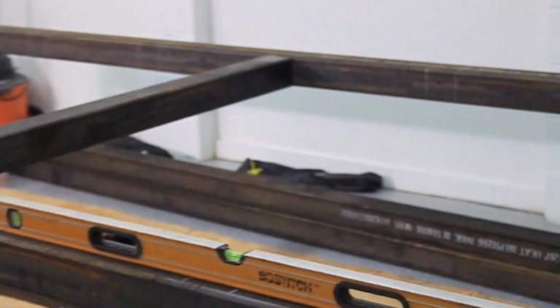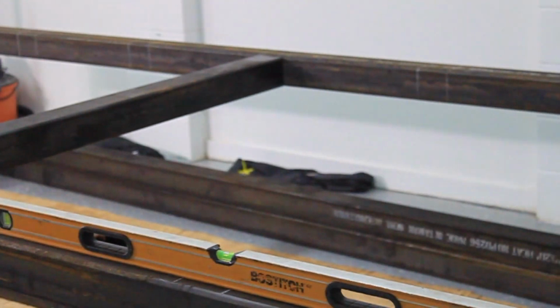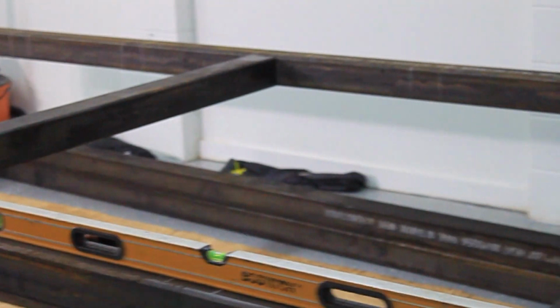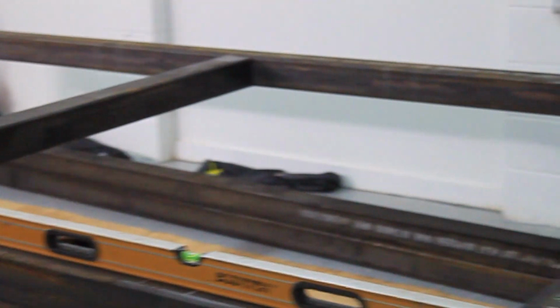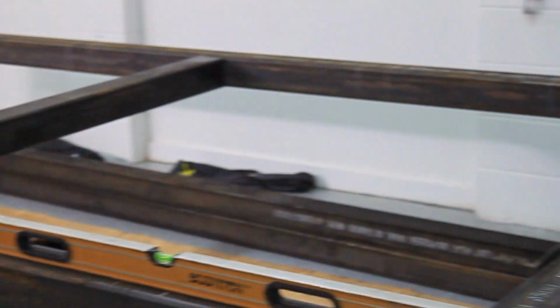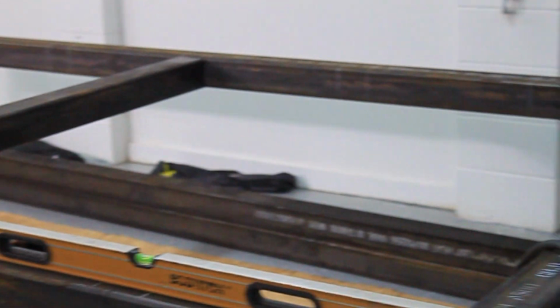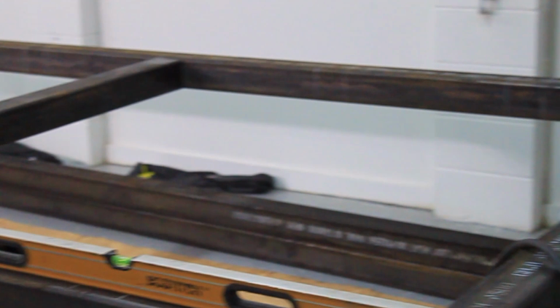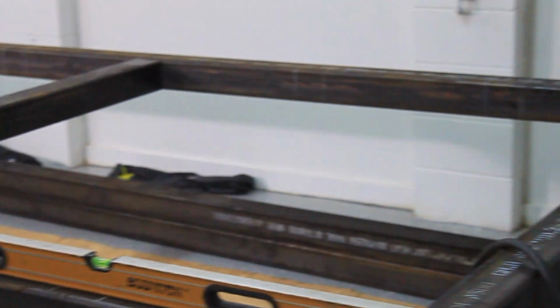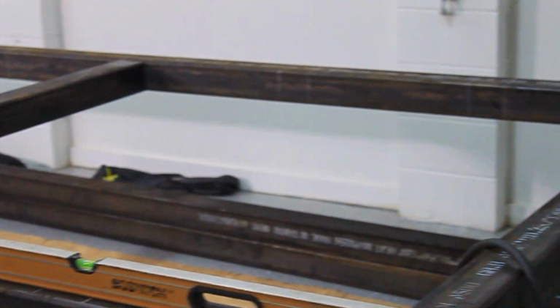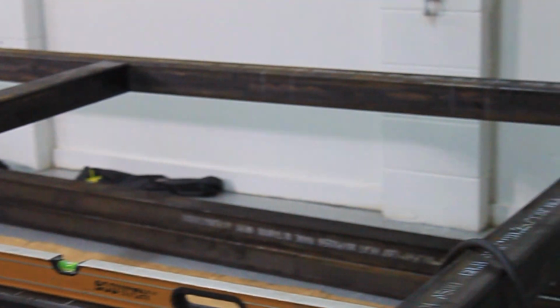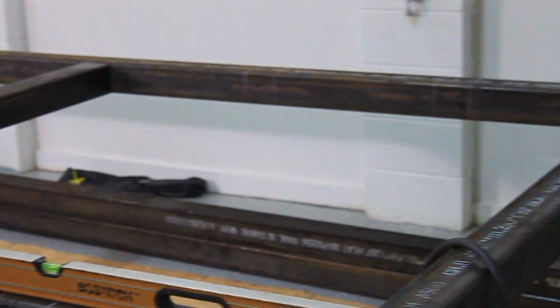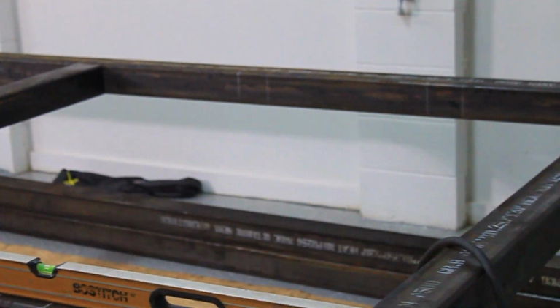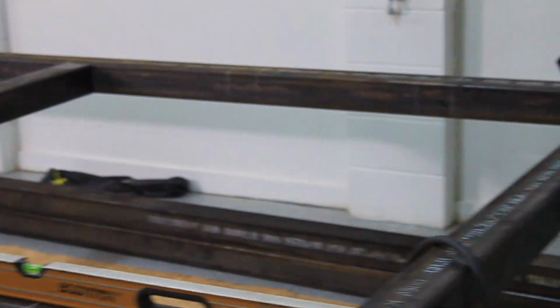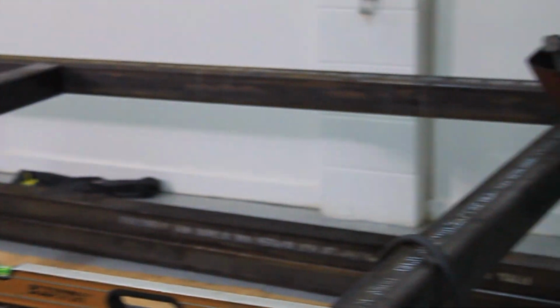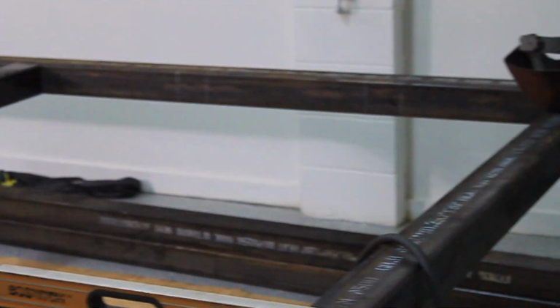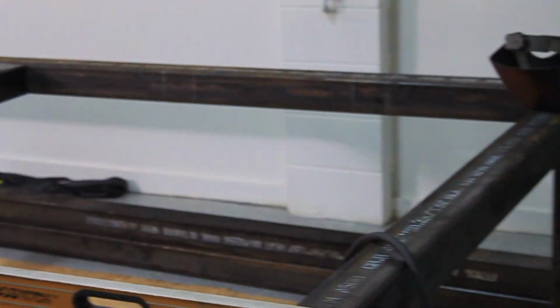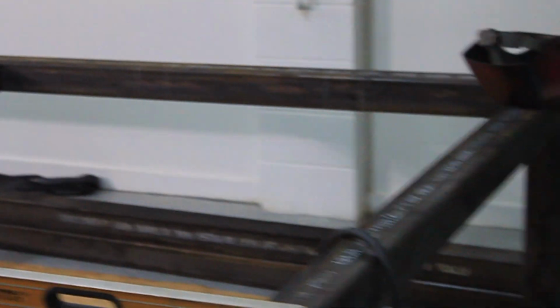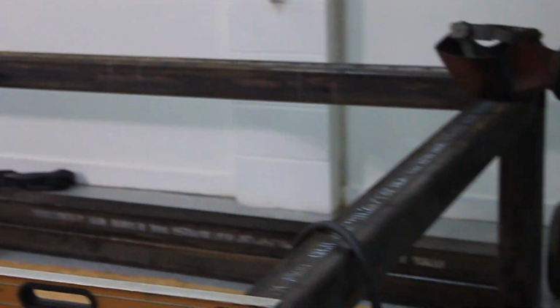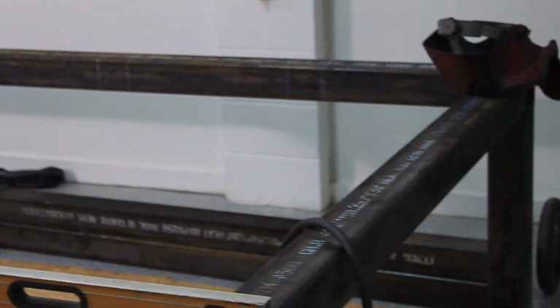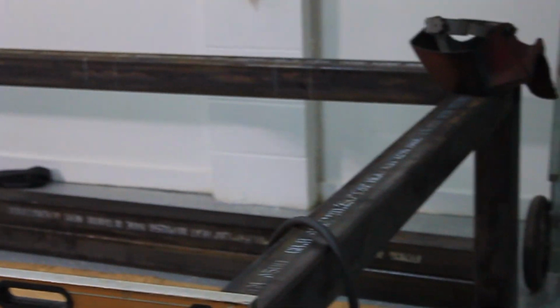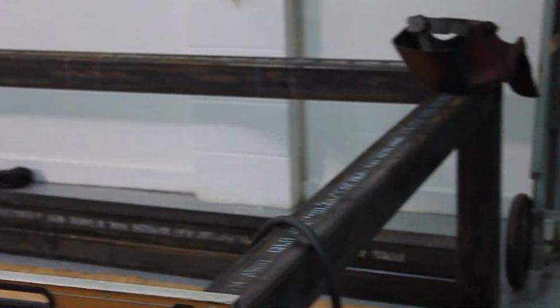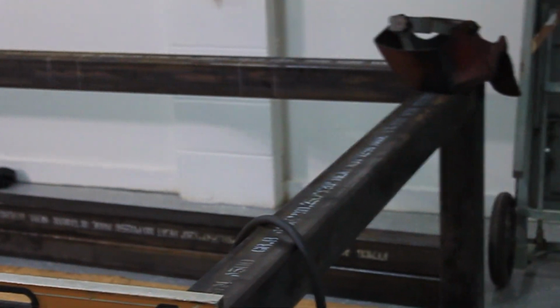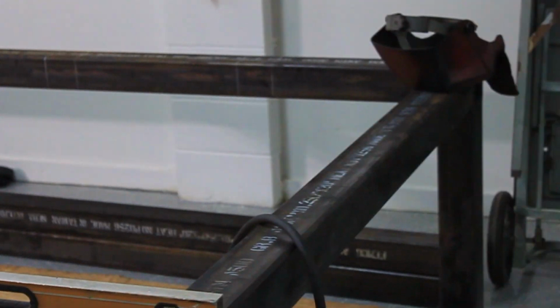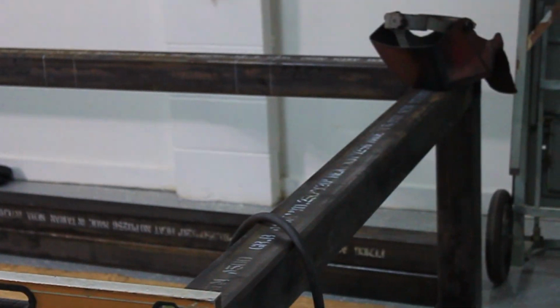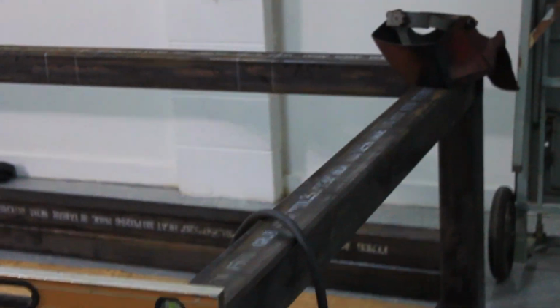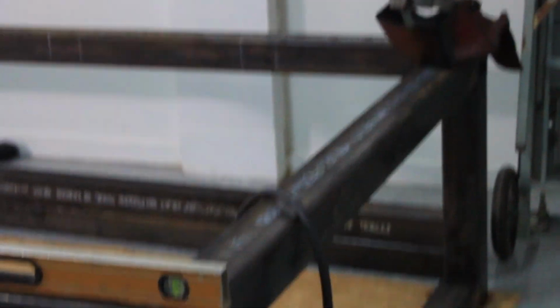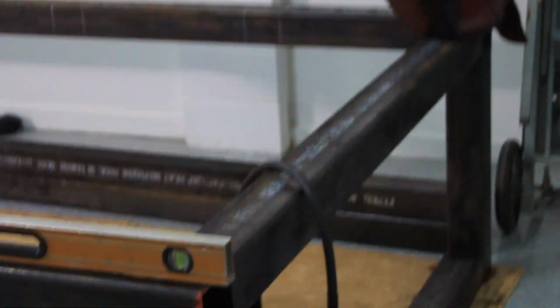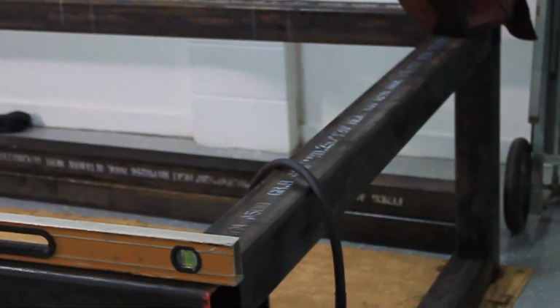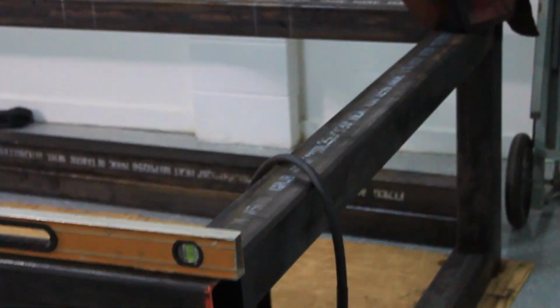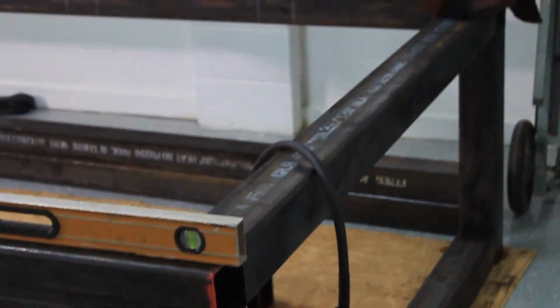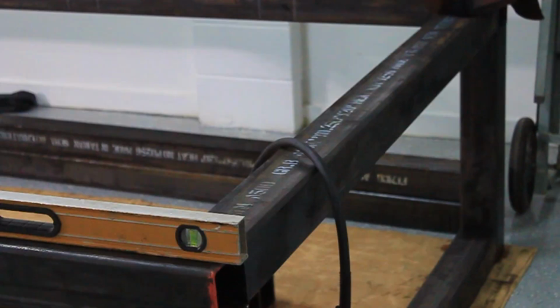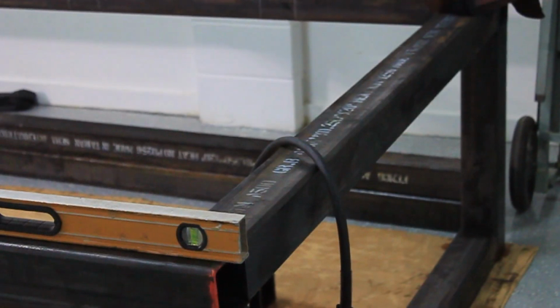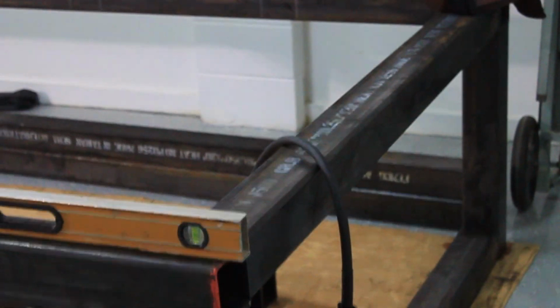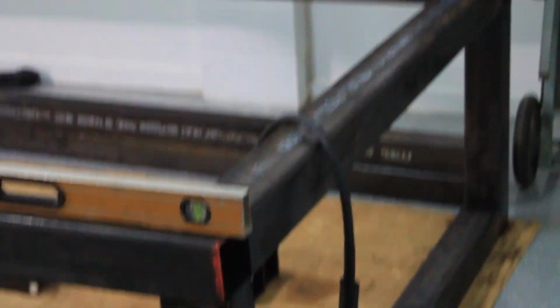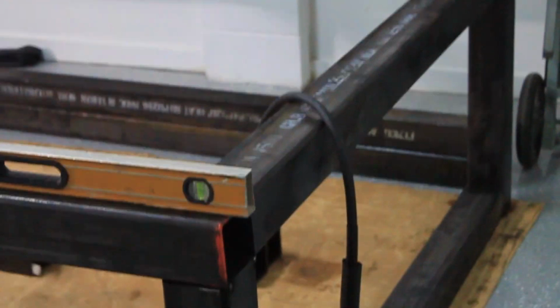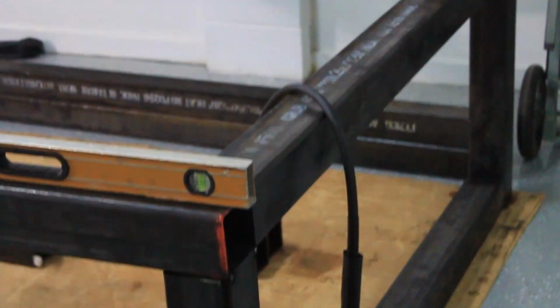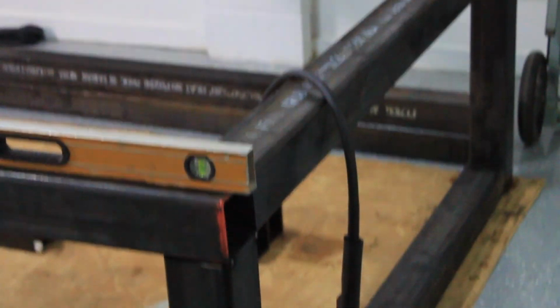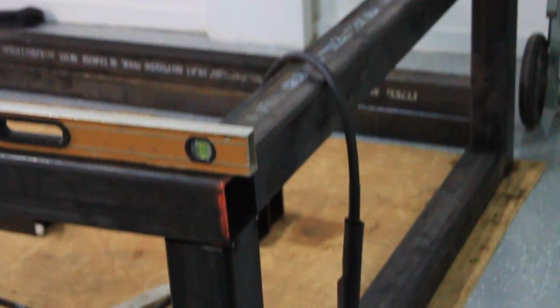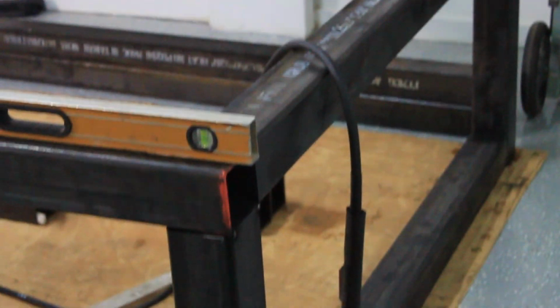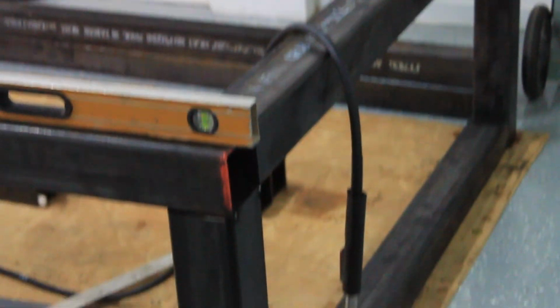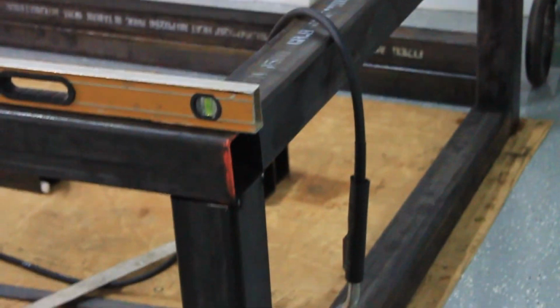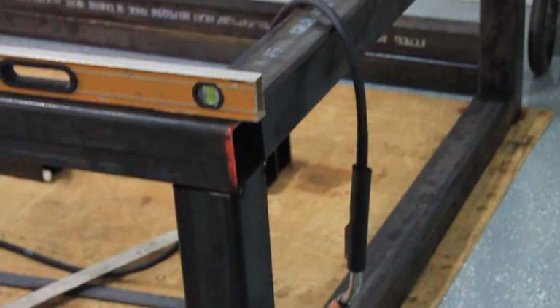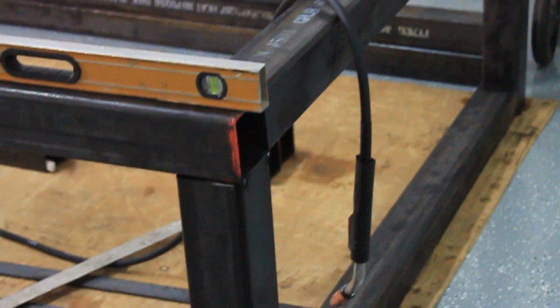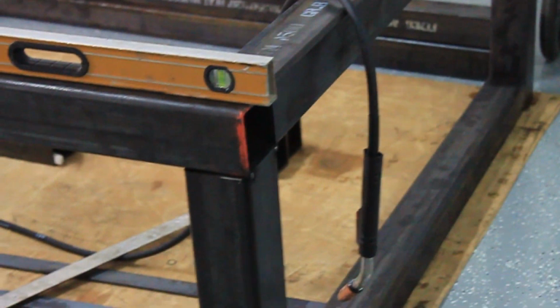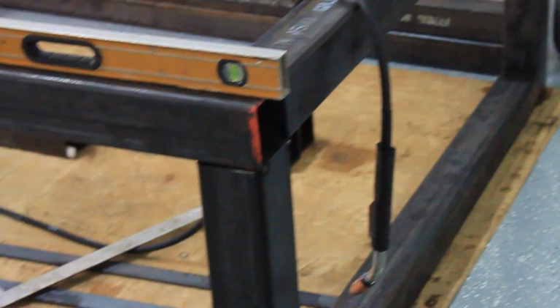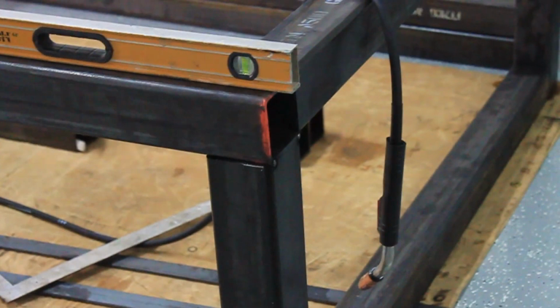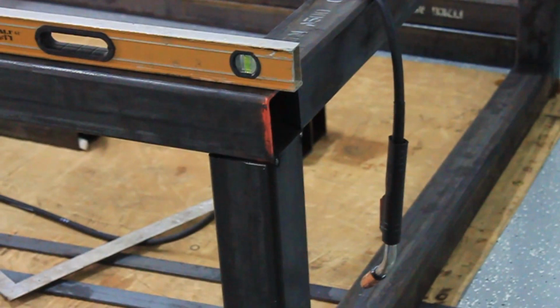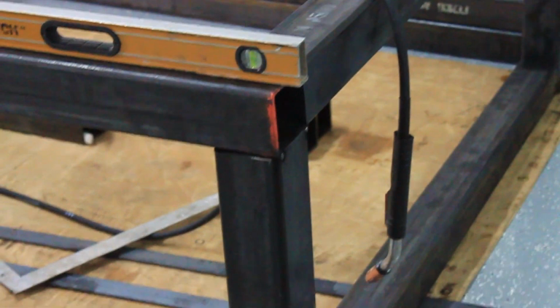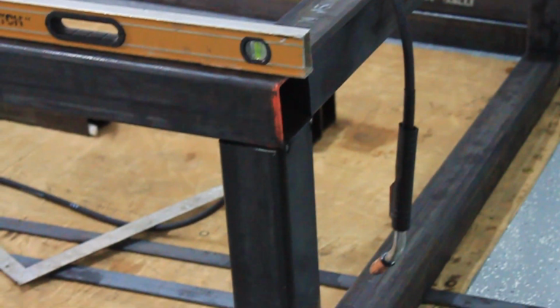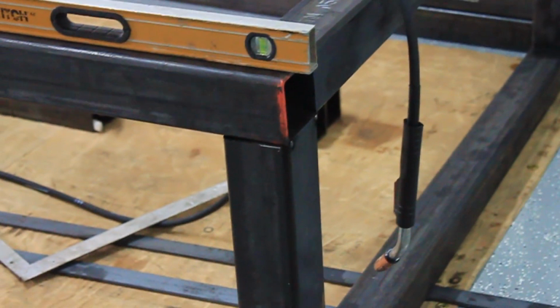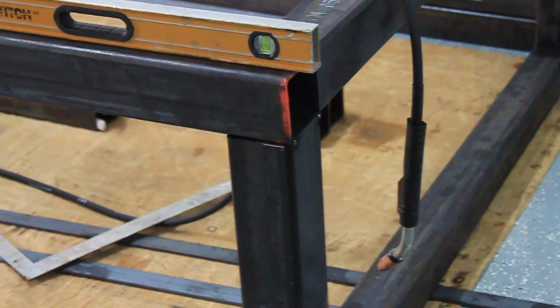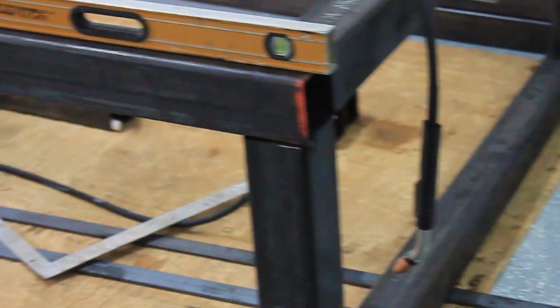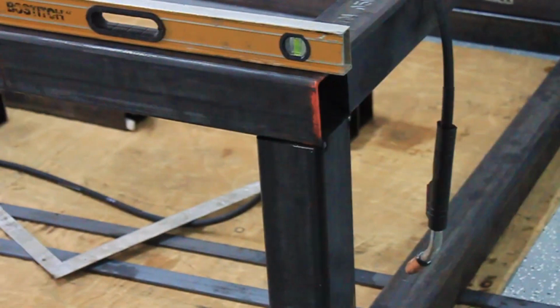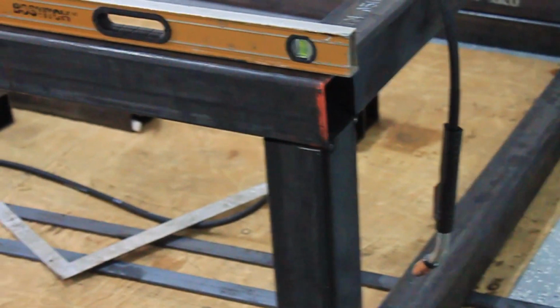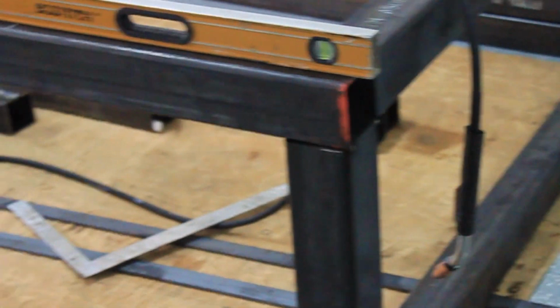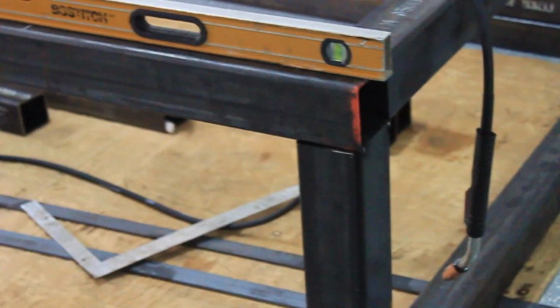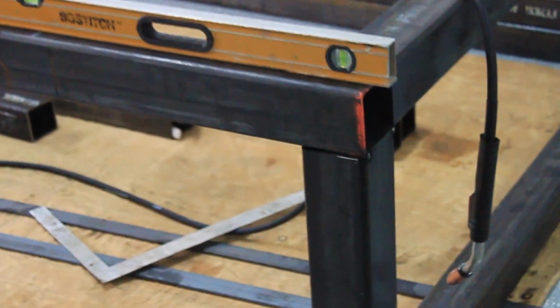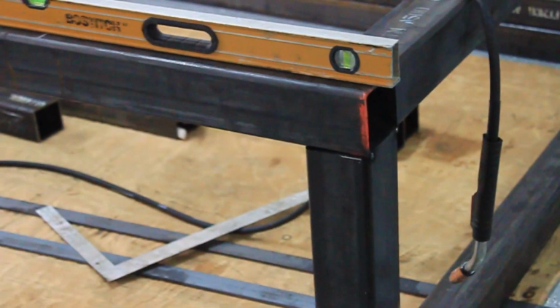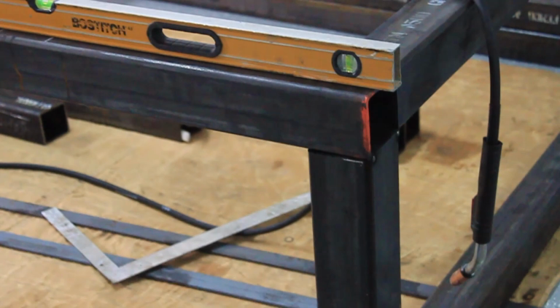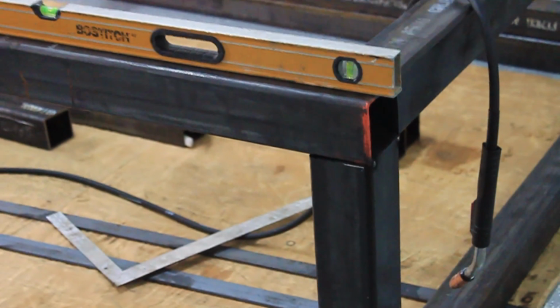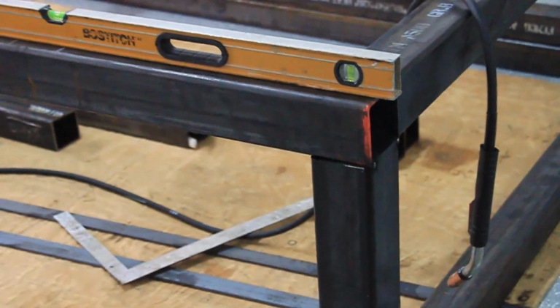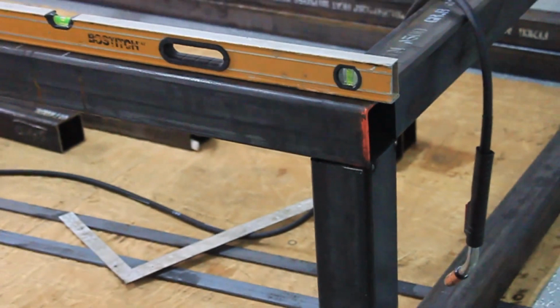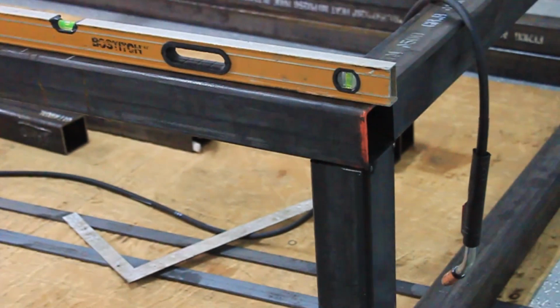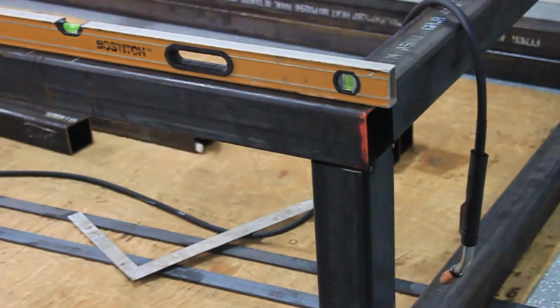Also make sure you have fans and proper ventilation if you do something like this in the garage area like we did here.